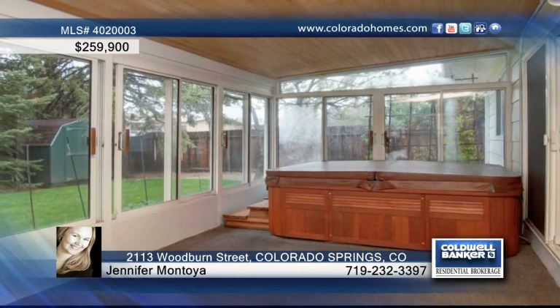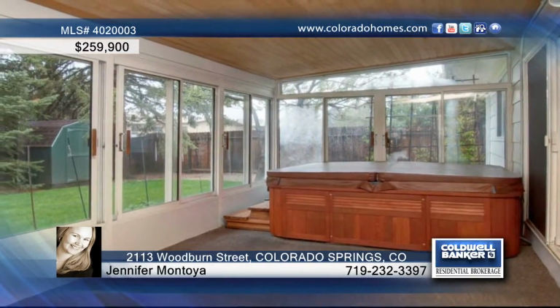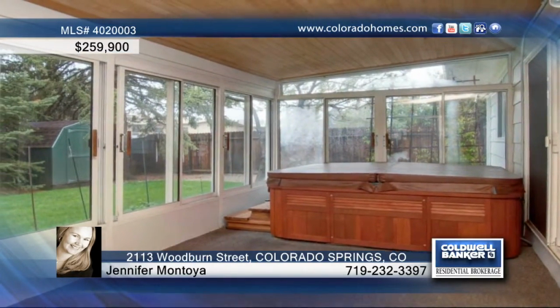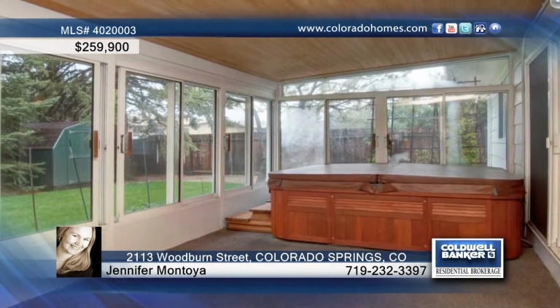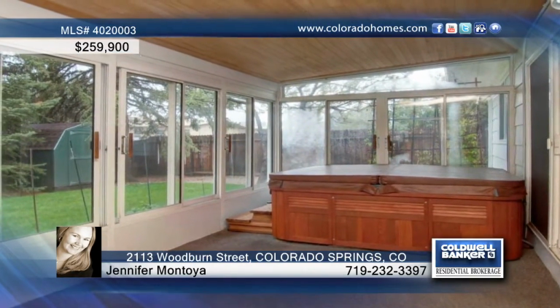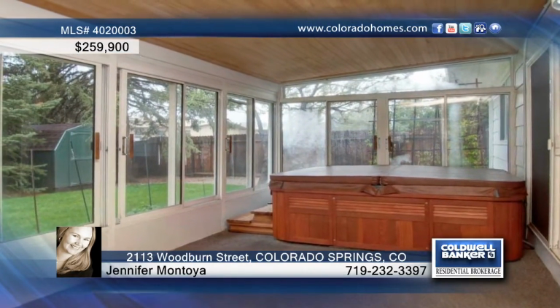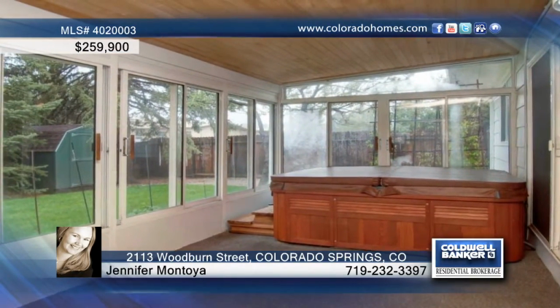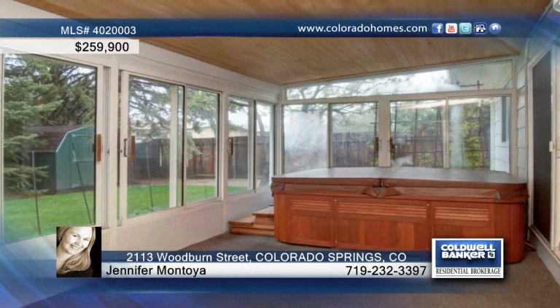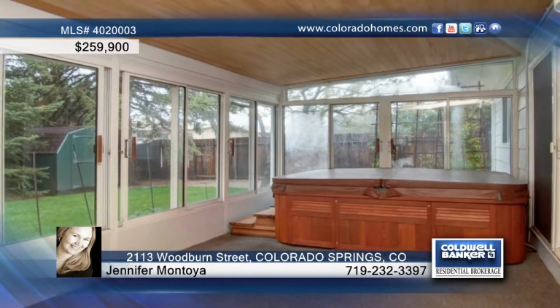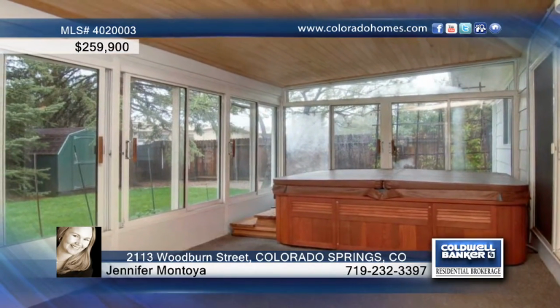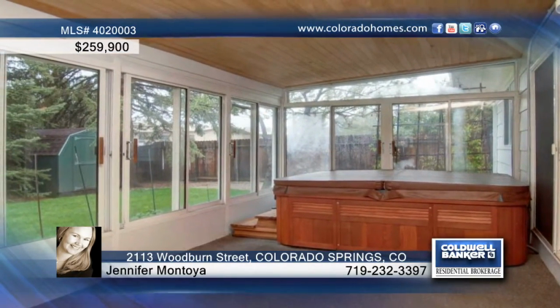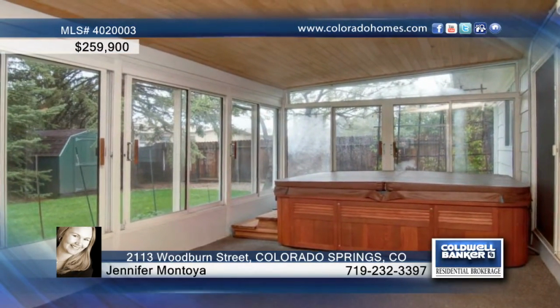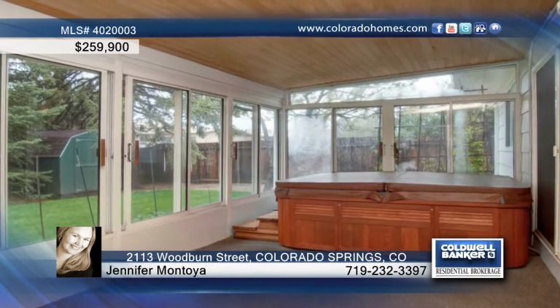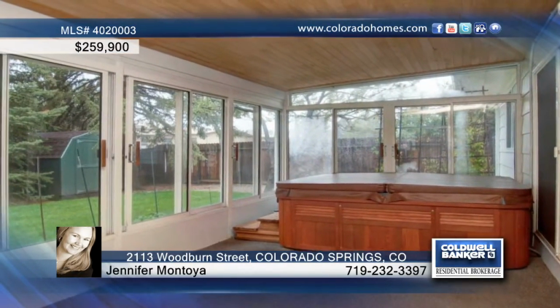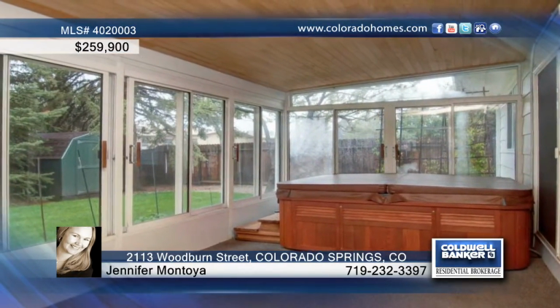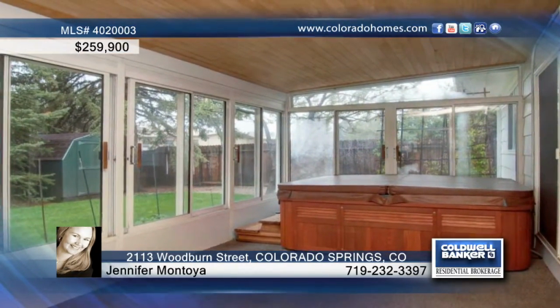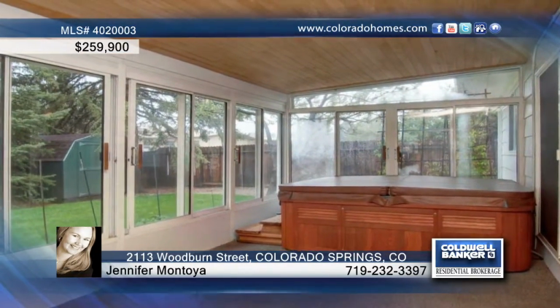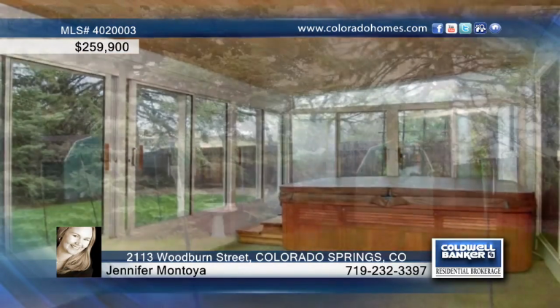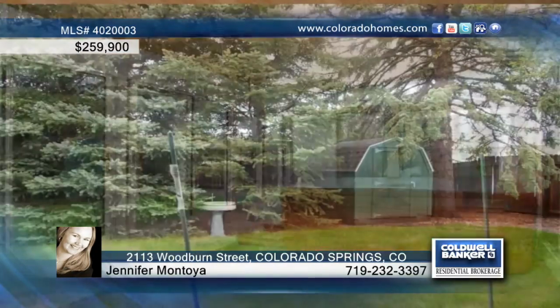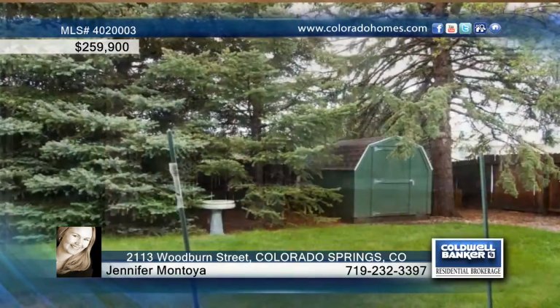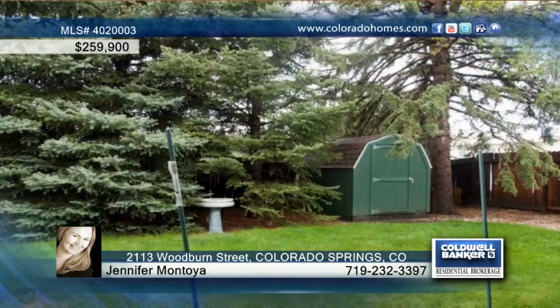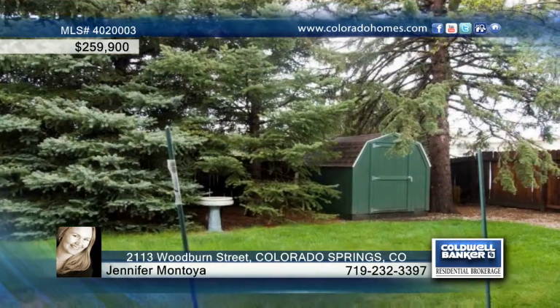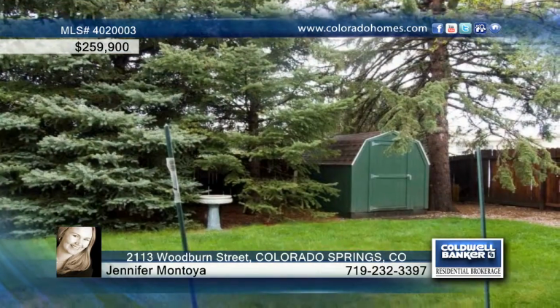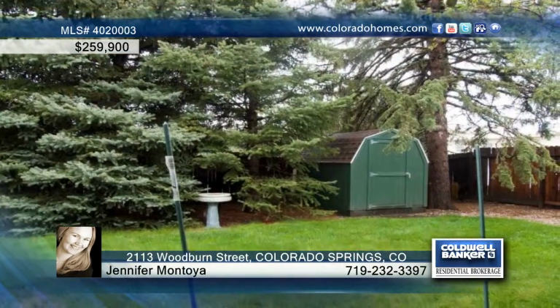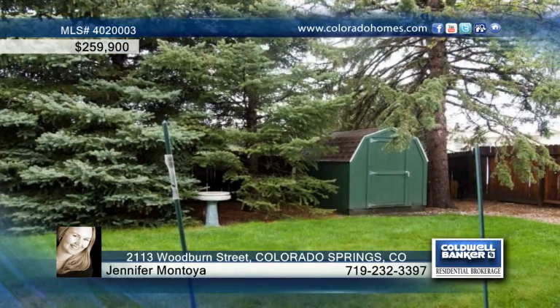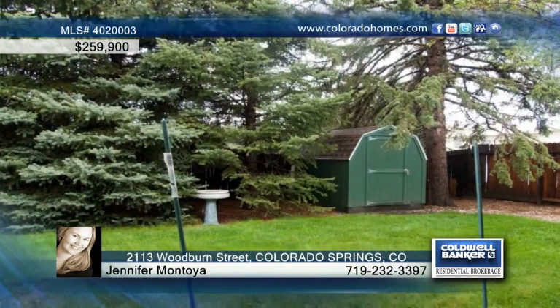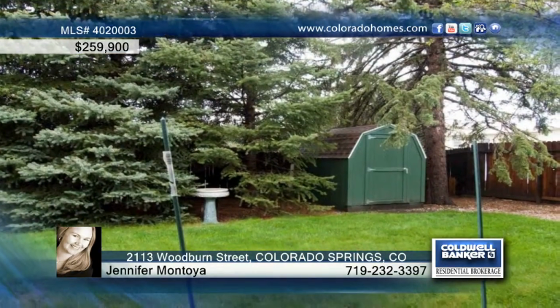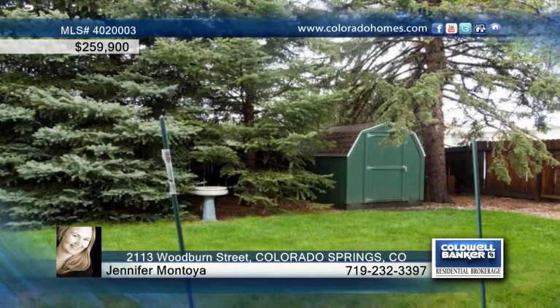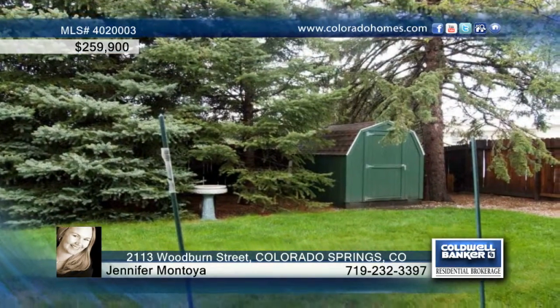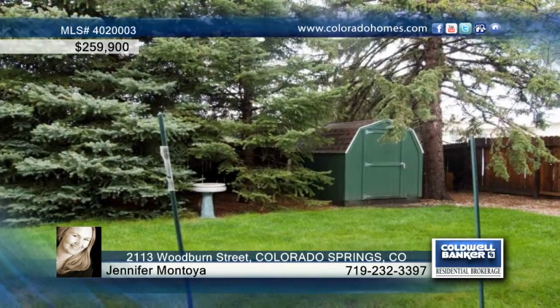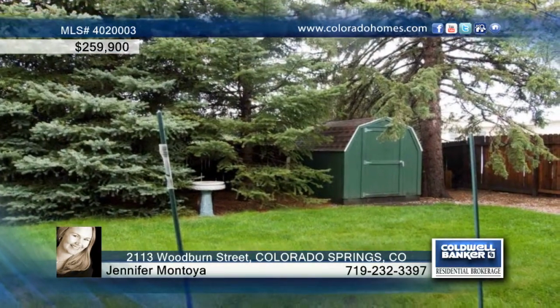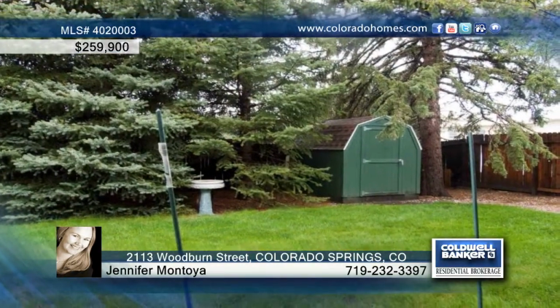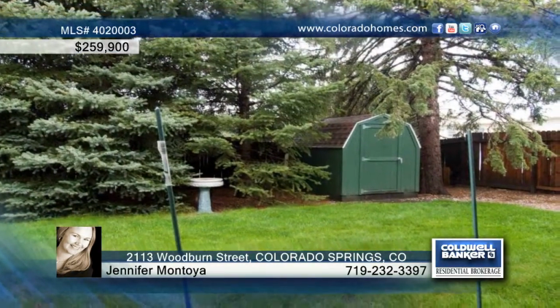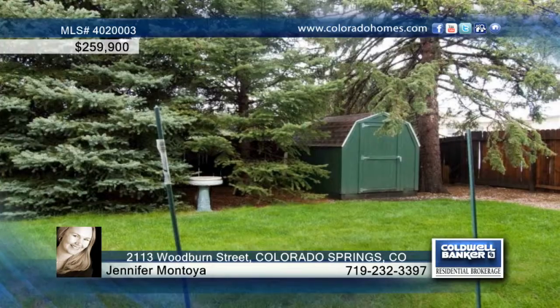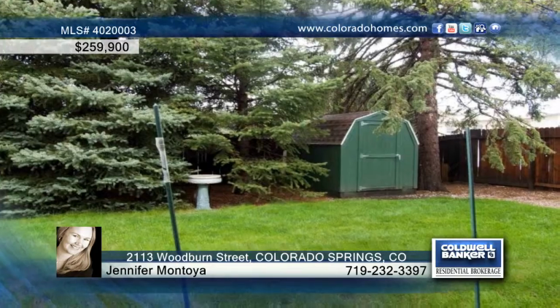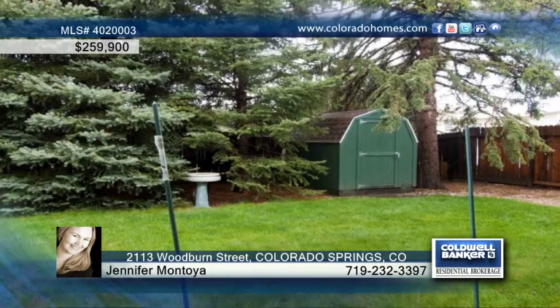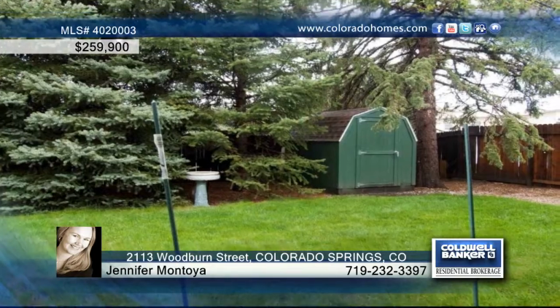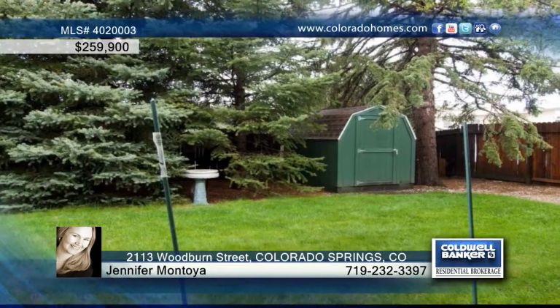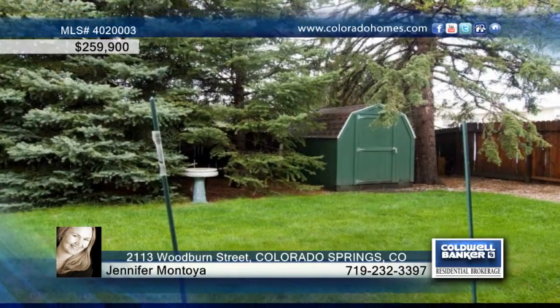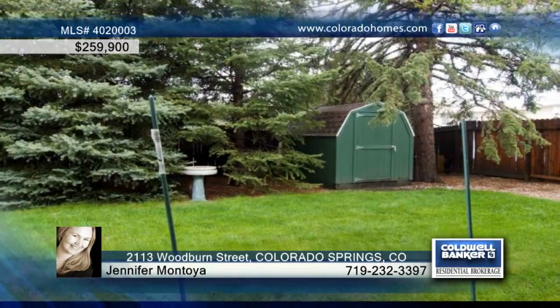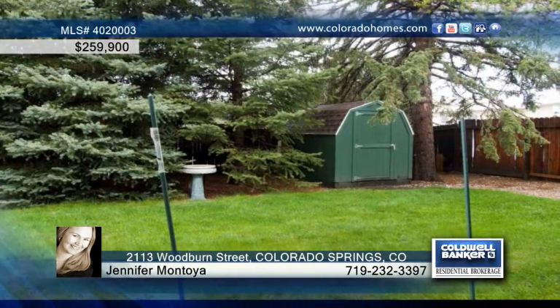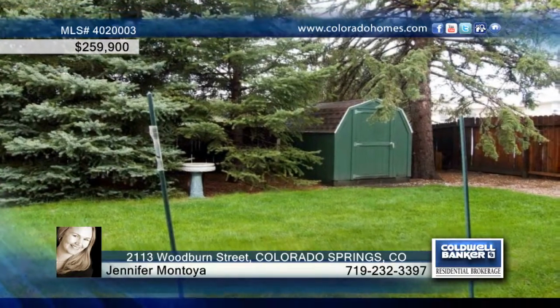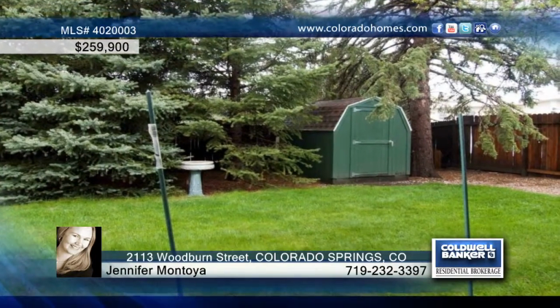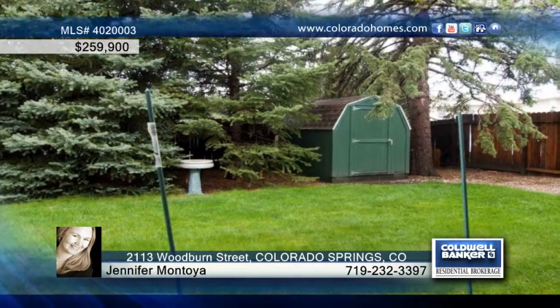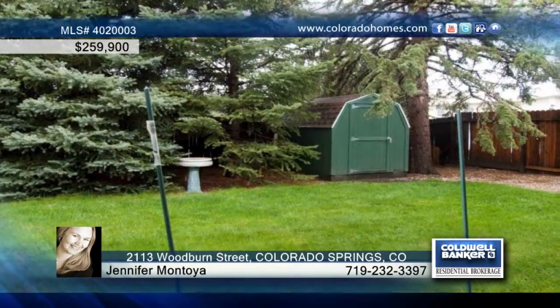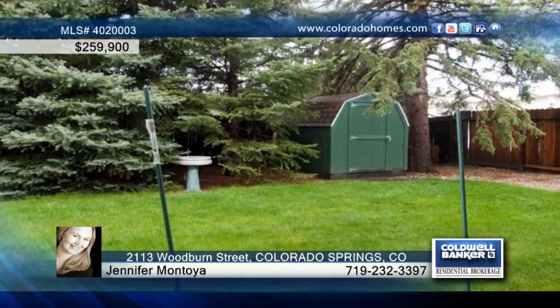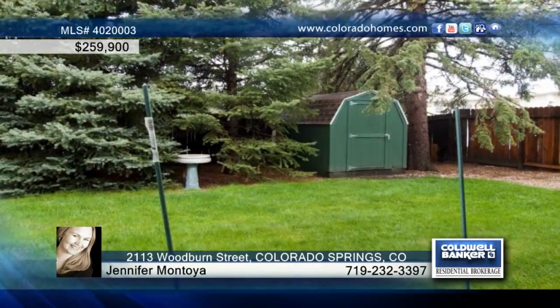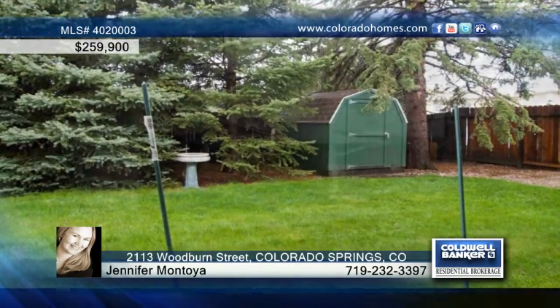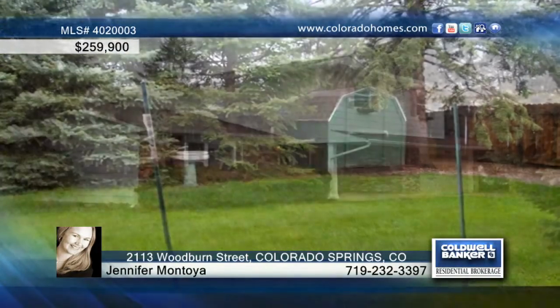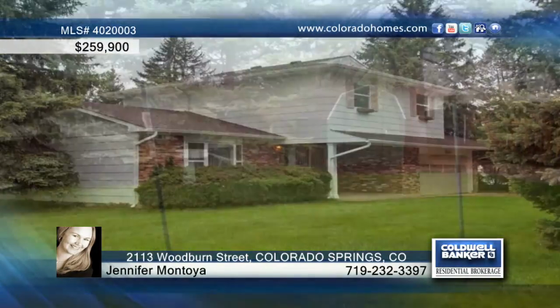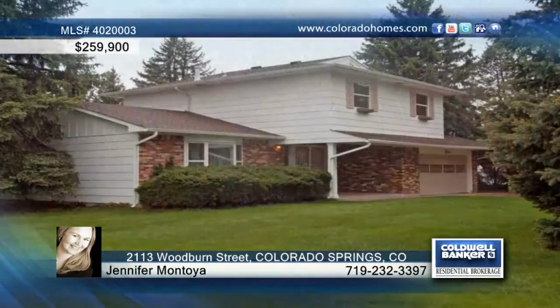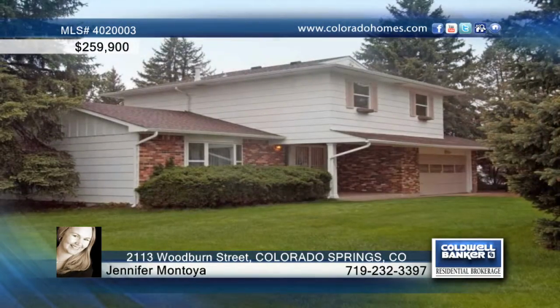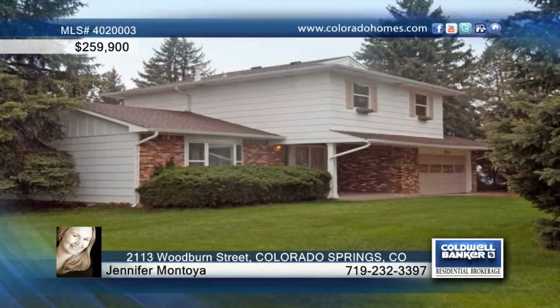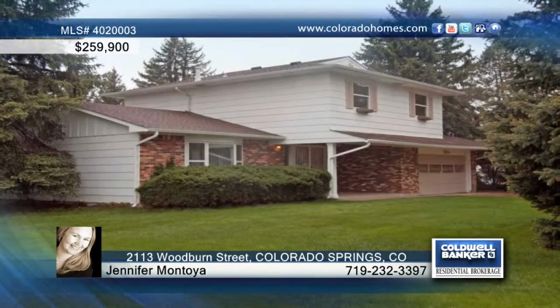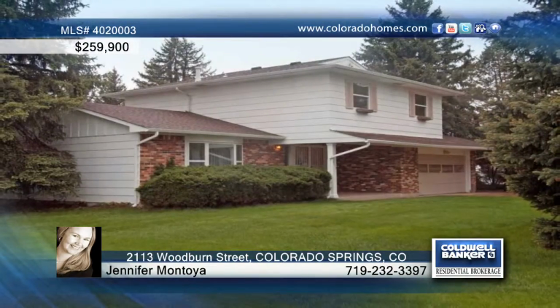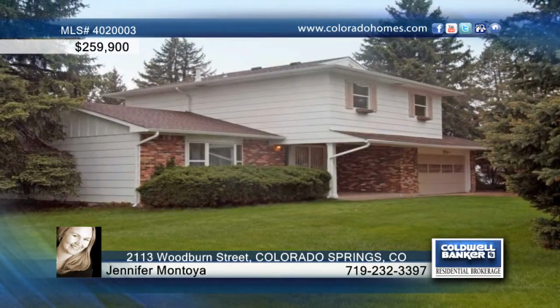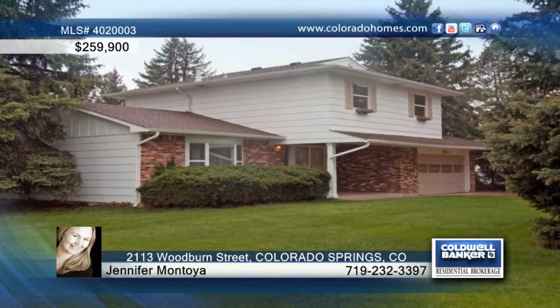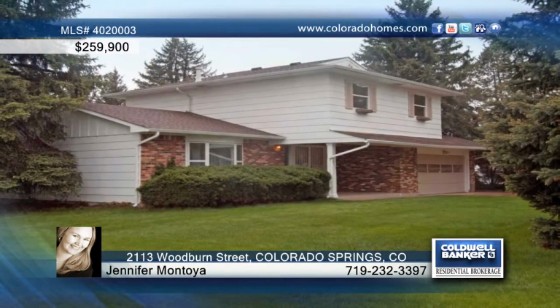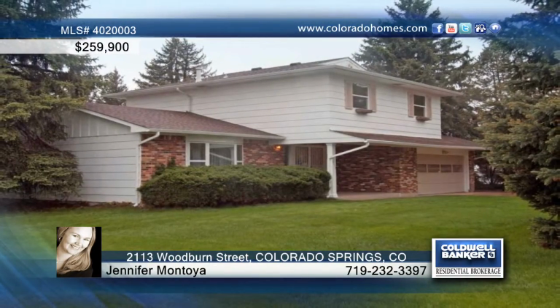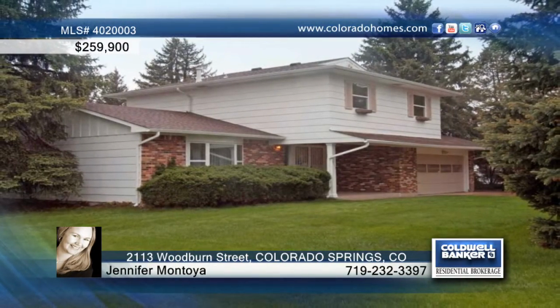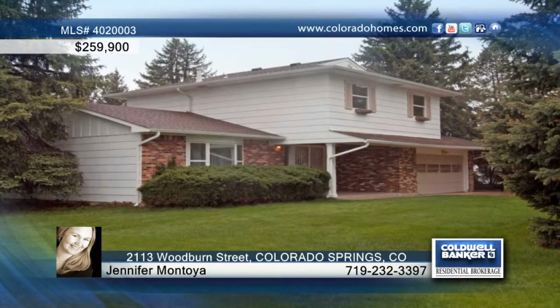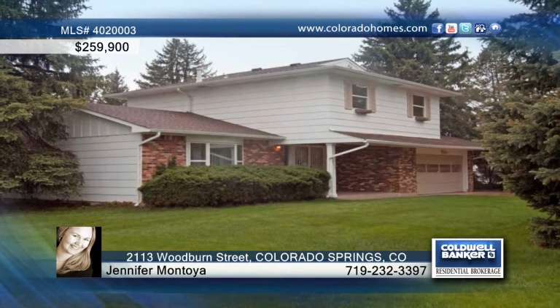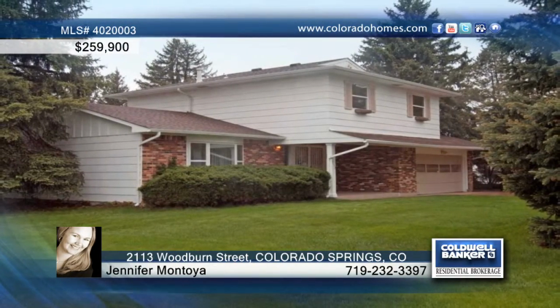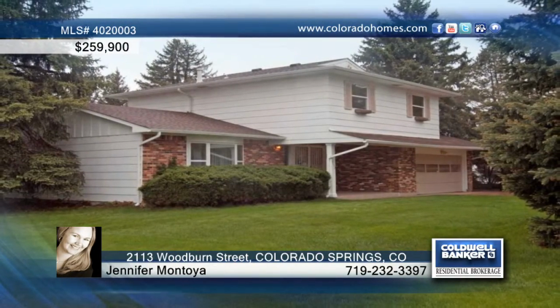Off the family room is a Champion patio enclosure that overlooks the private backyard. Come check this one out for yourself — call Jennifer Montoya today.